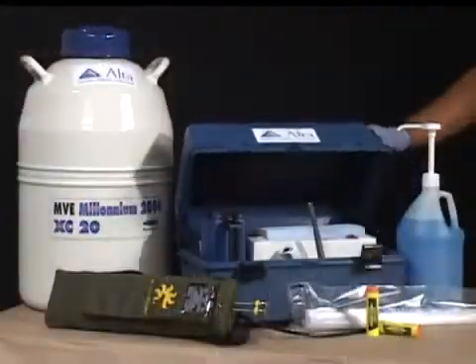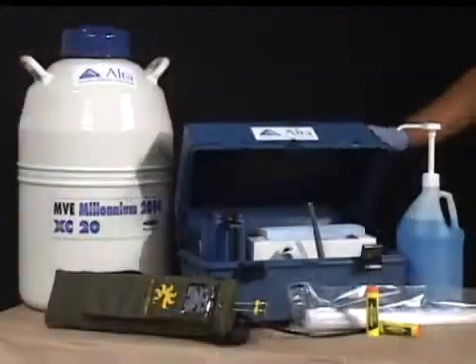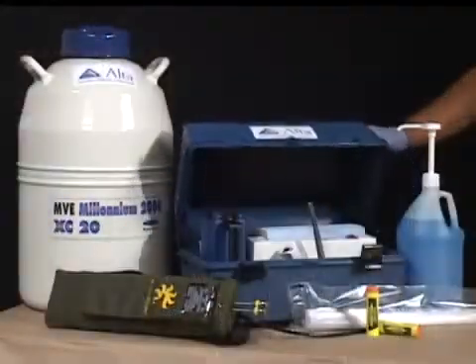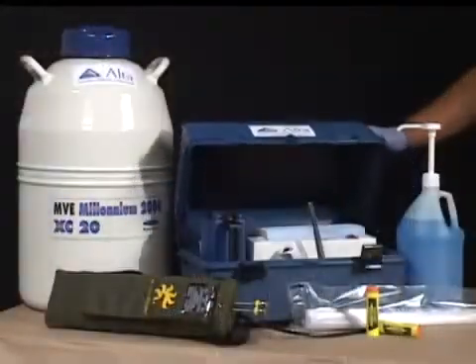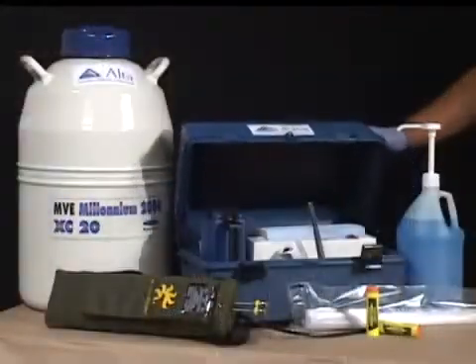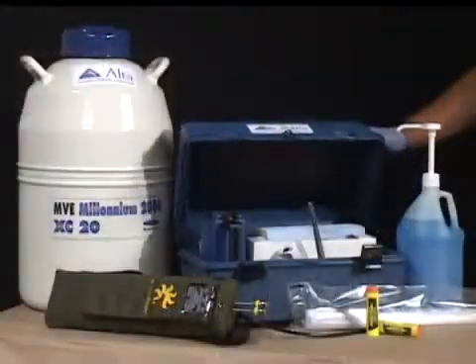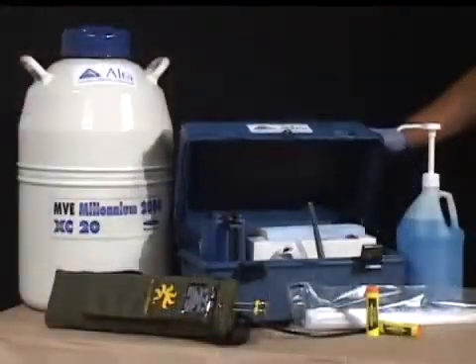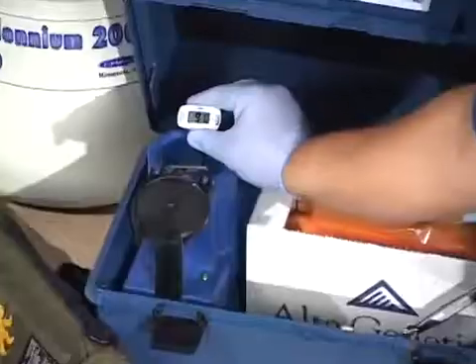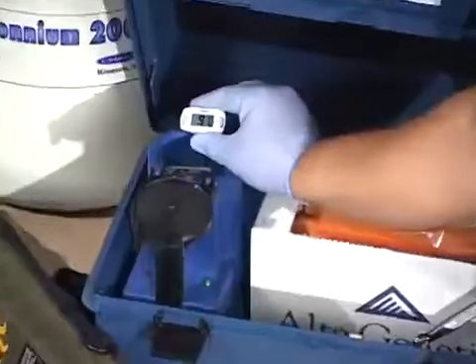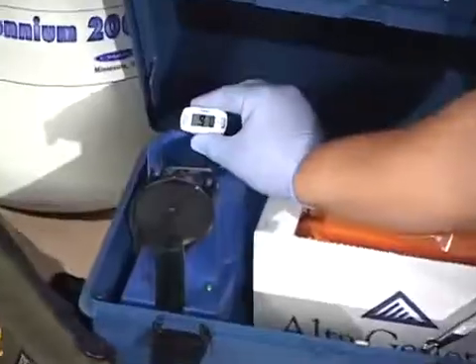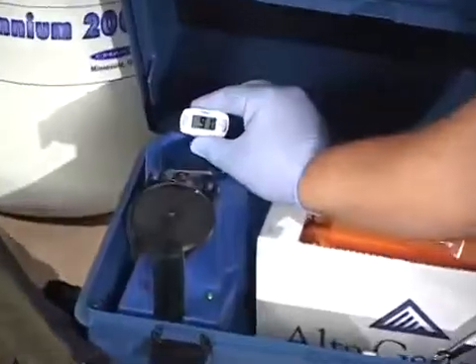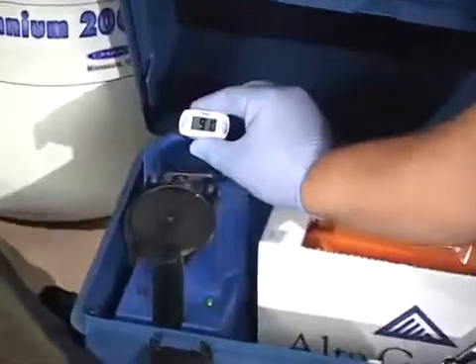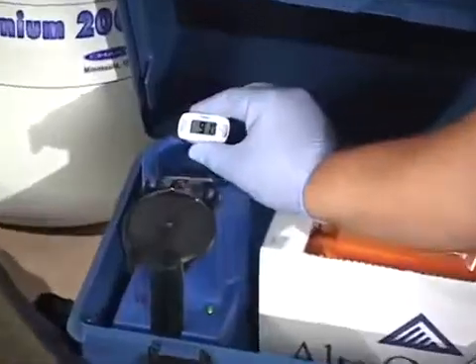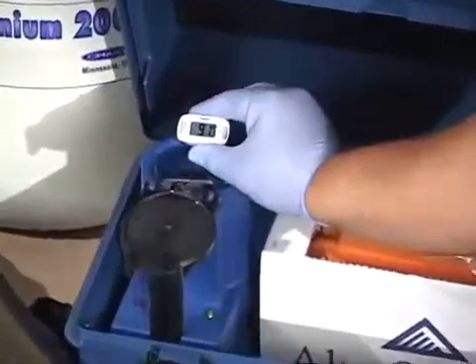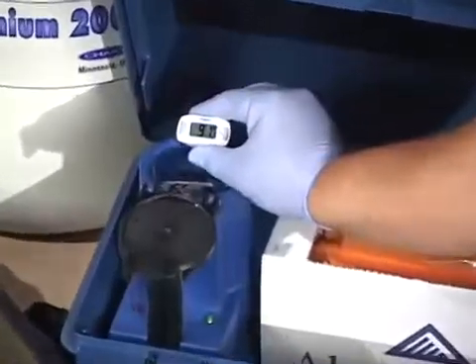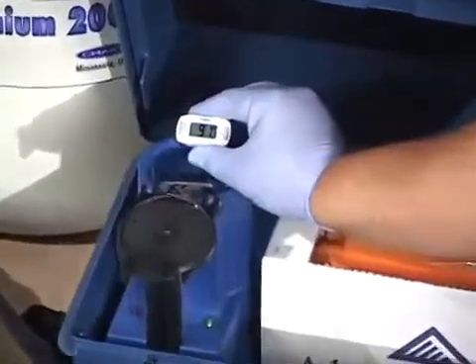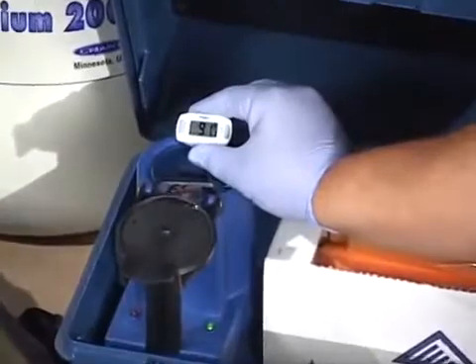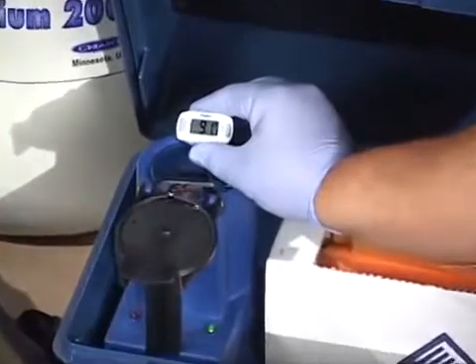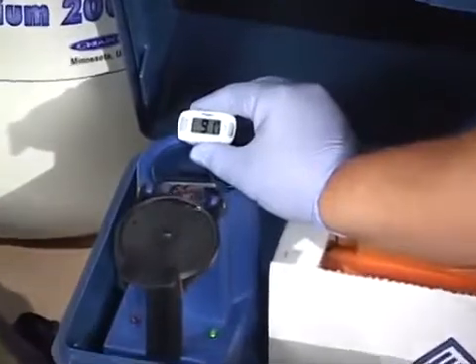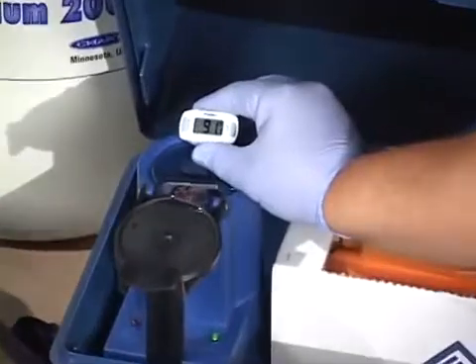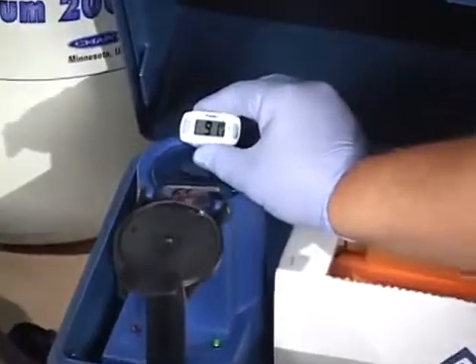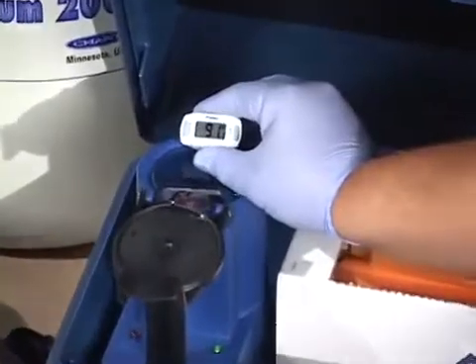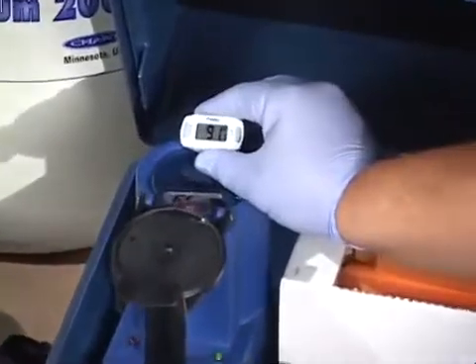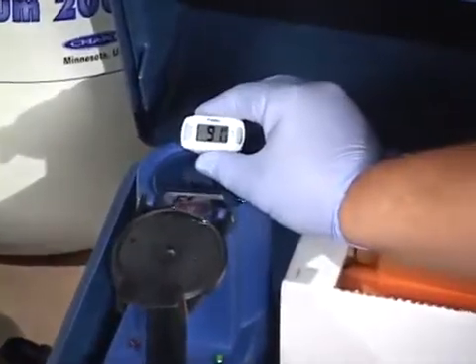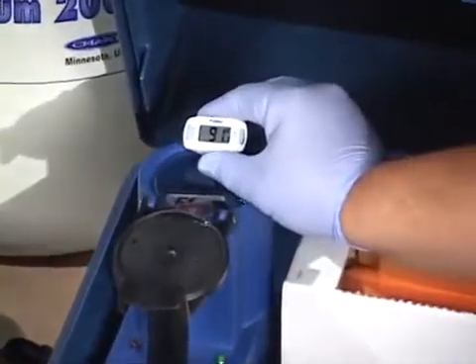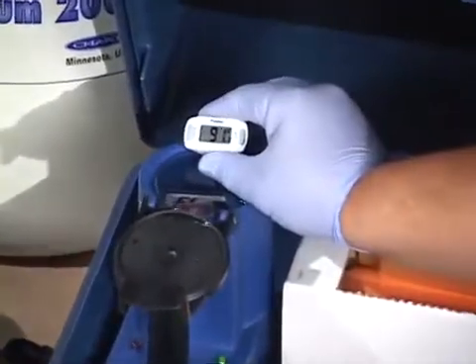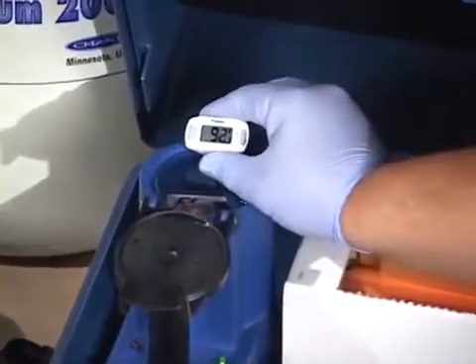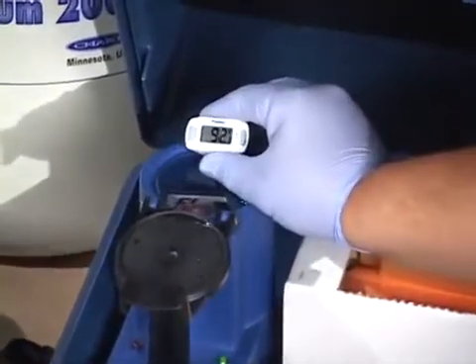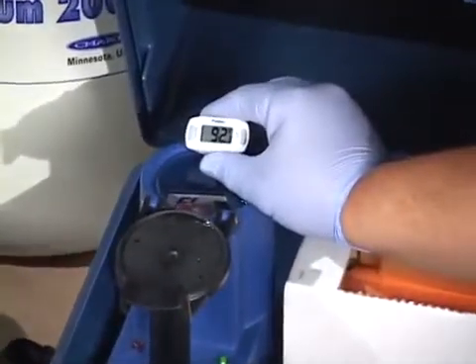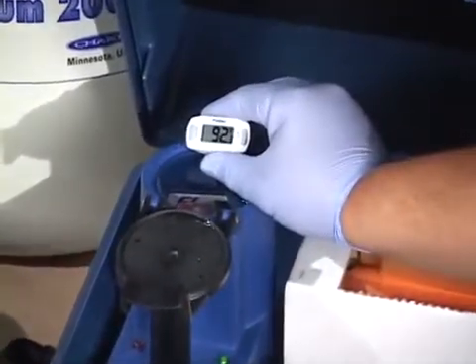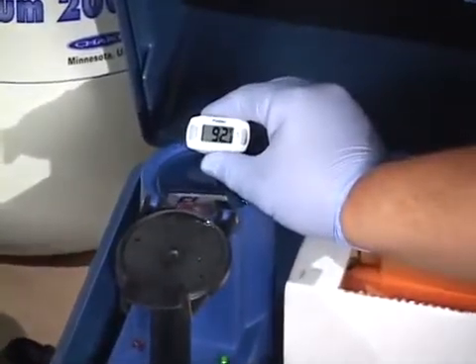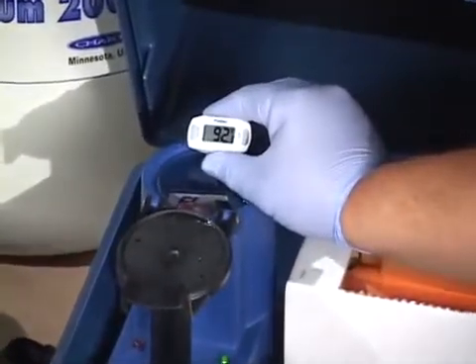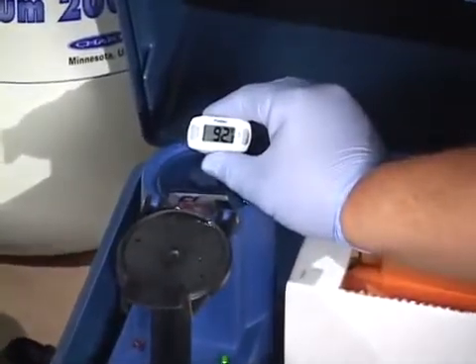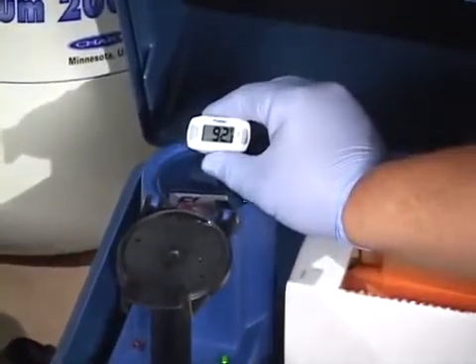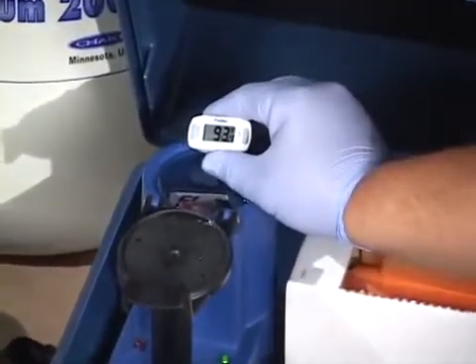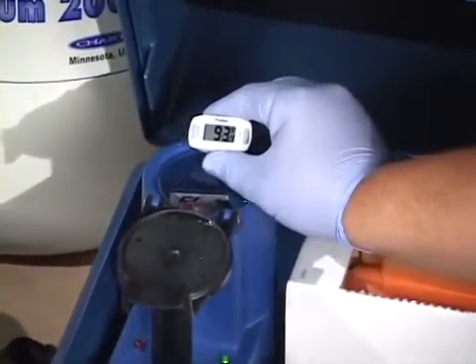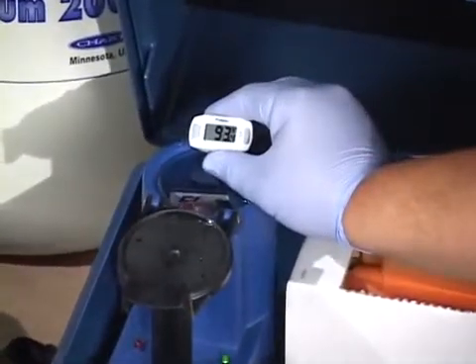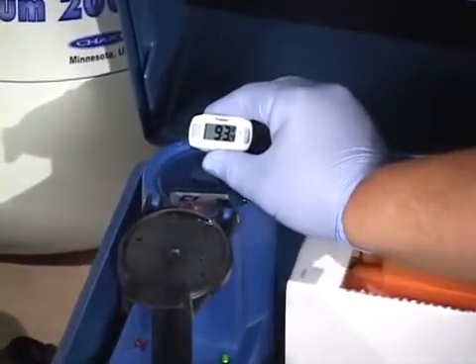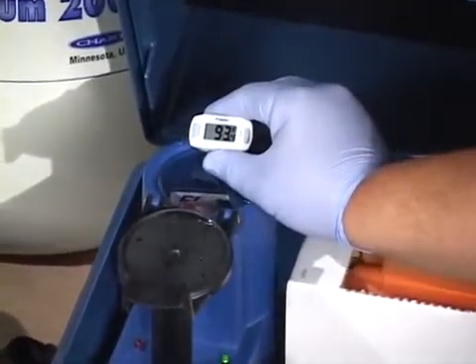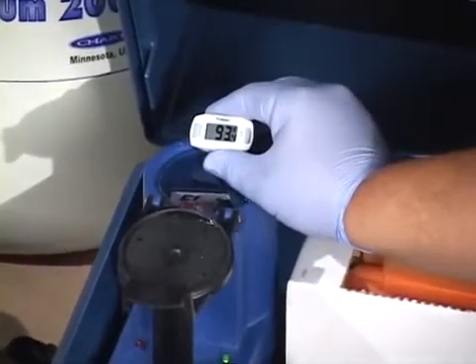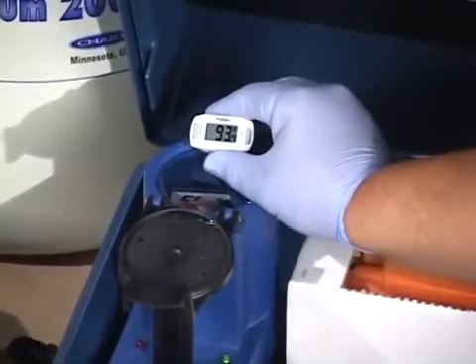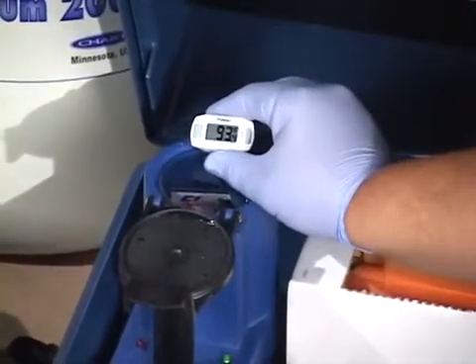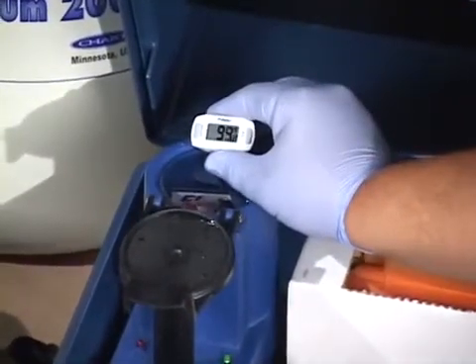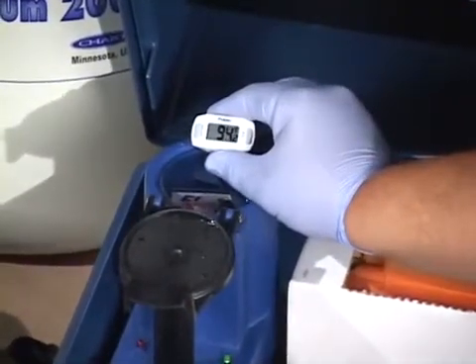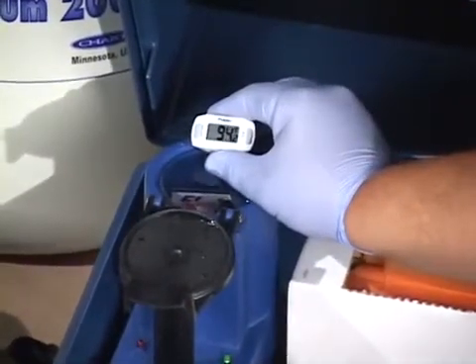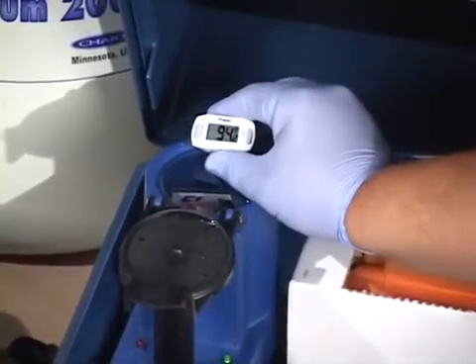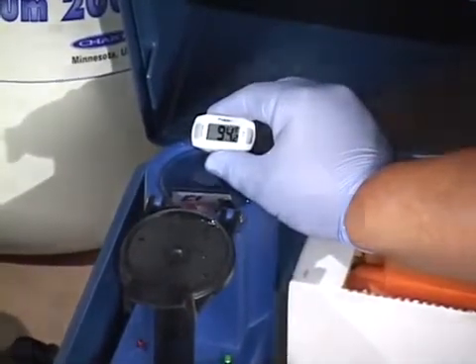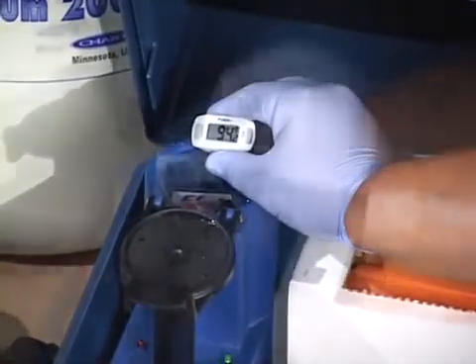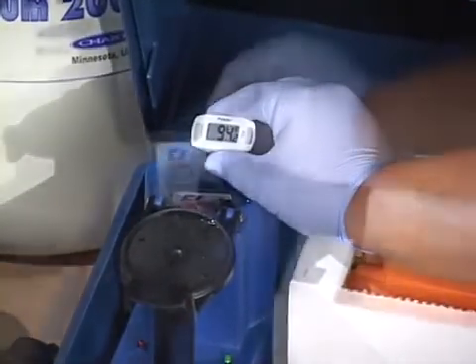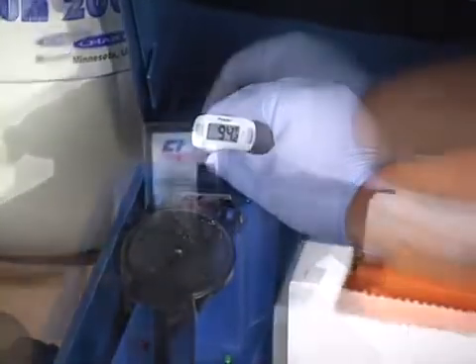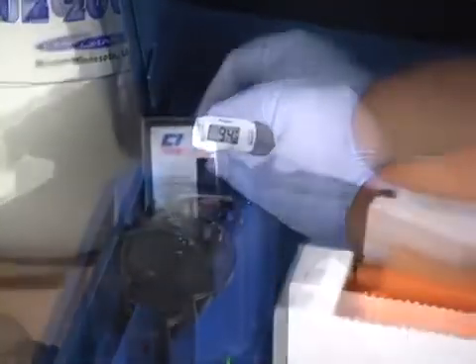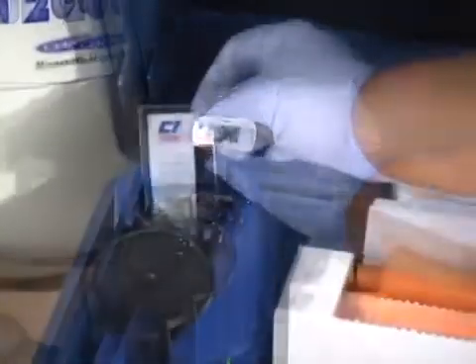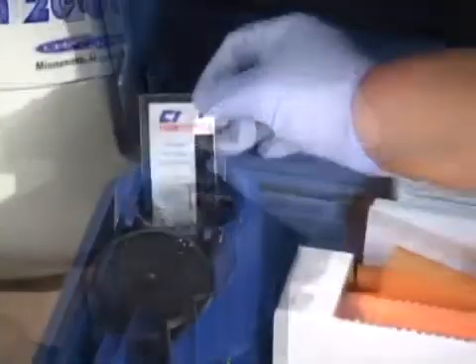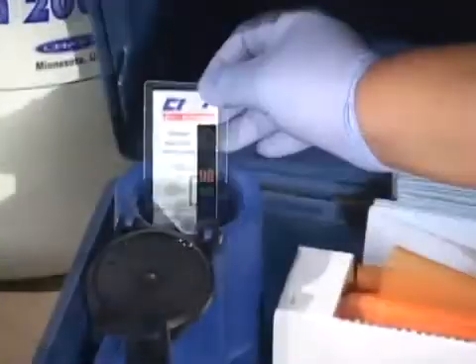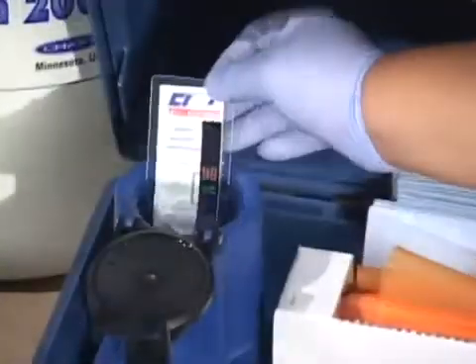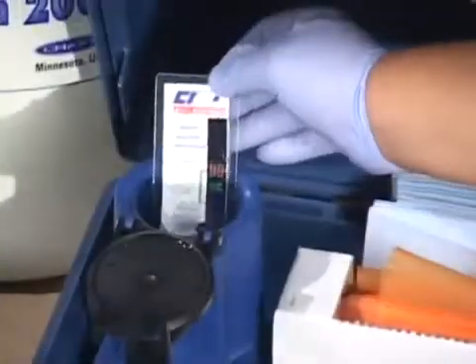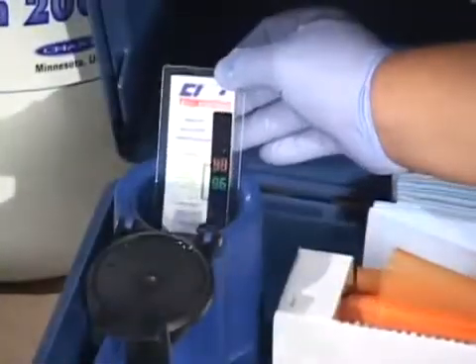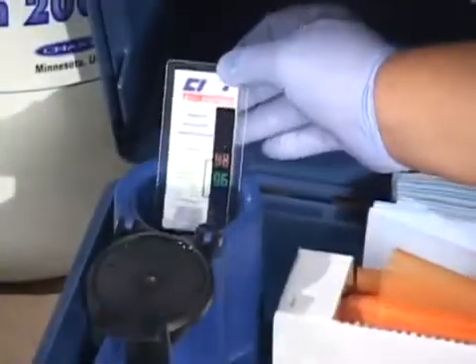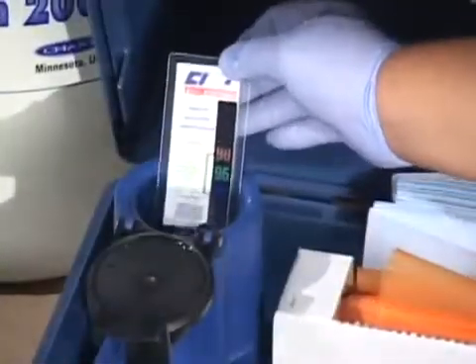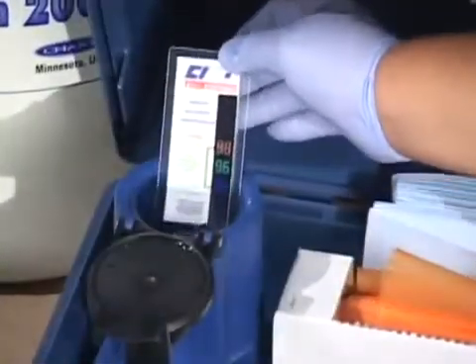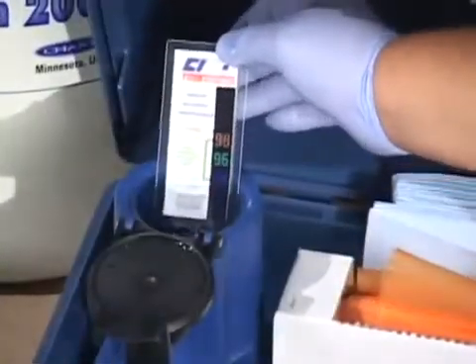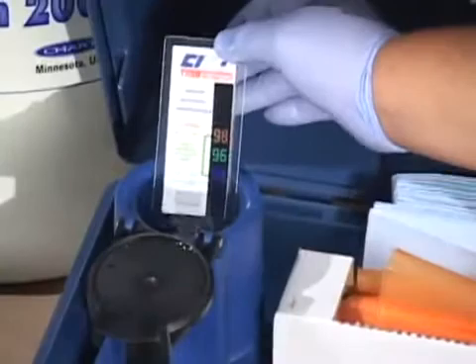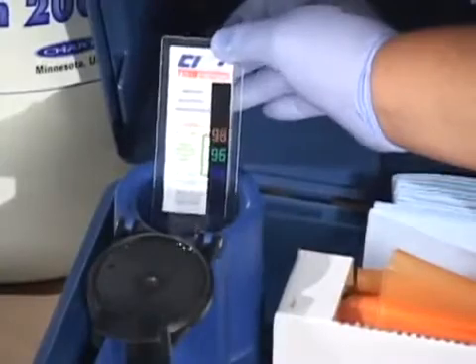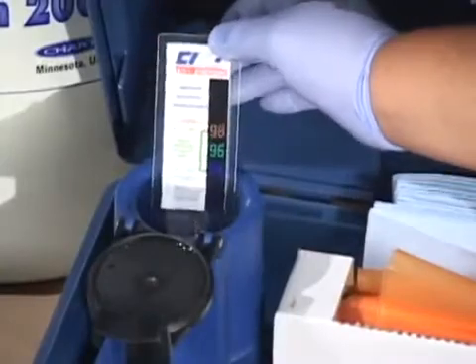Prepare the thaw unit, making sure that the thaw water is clean and between 94 and 98 degrees Fahrenheit.